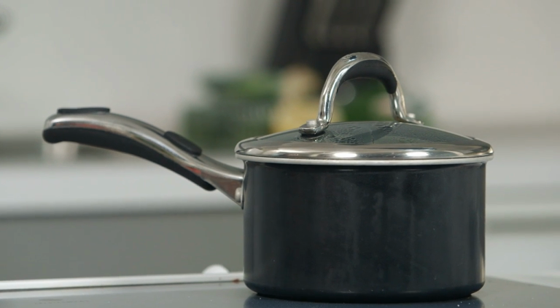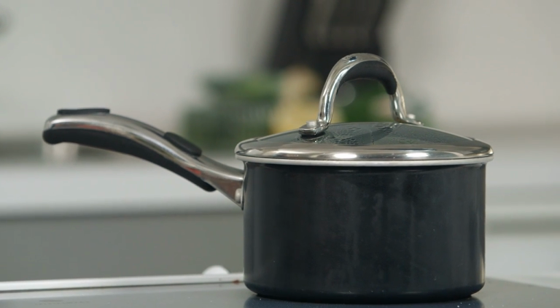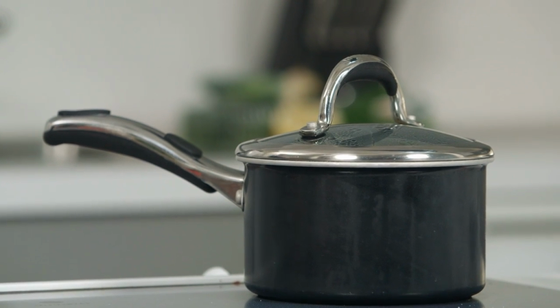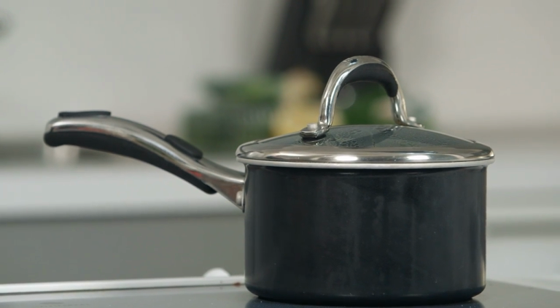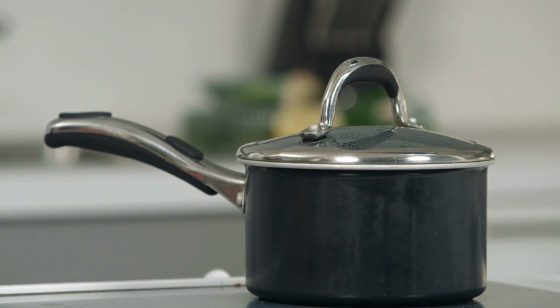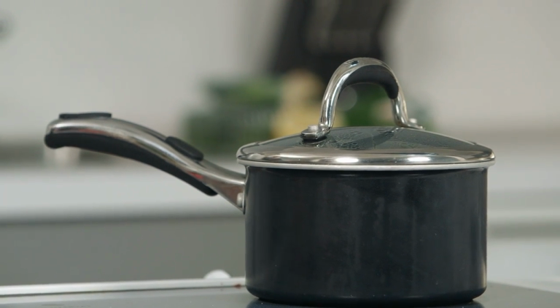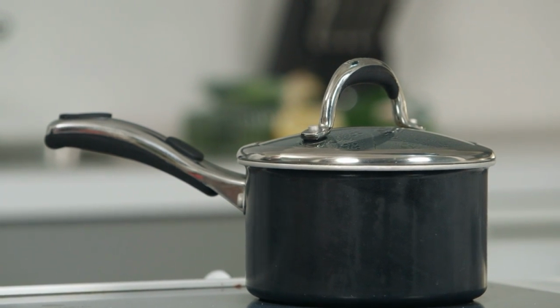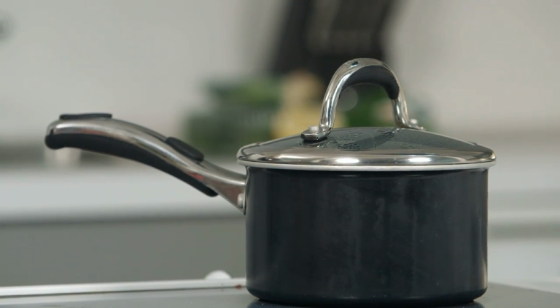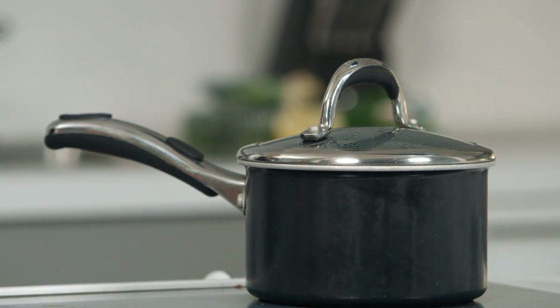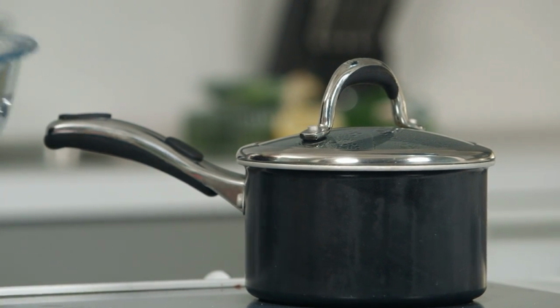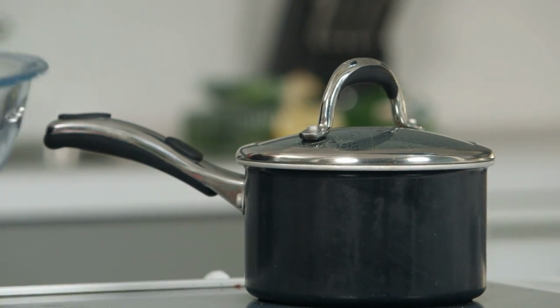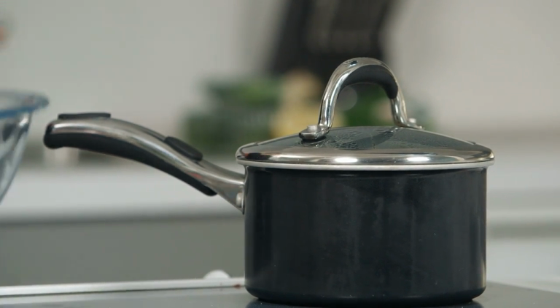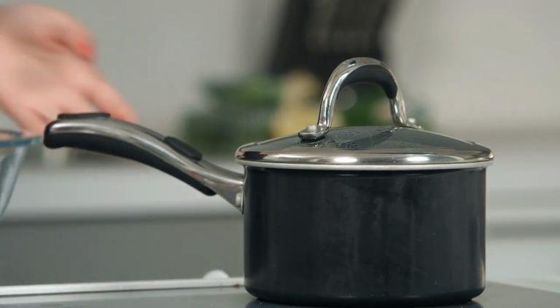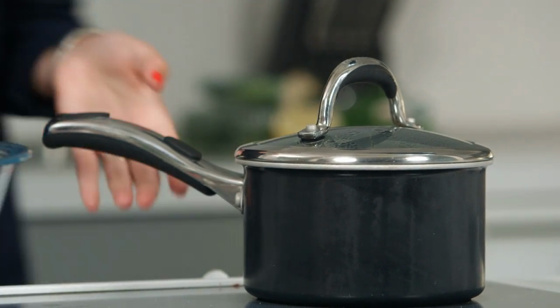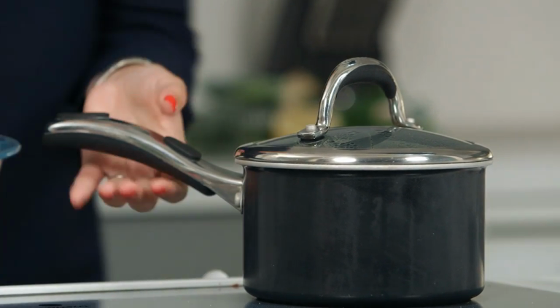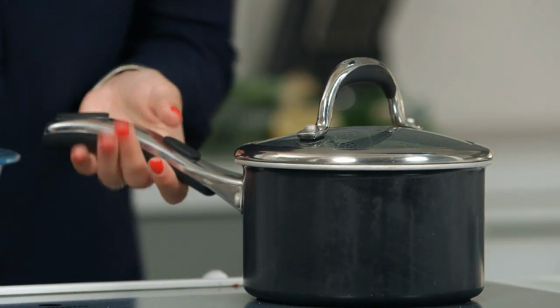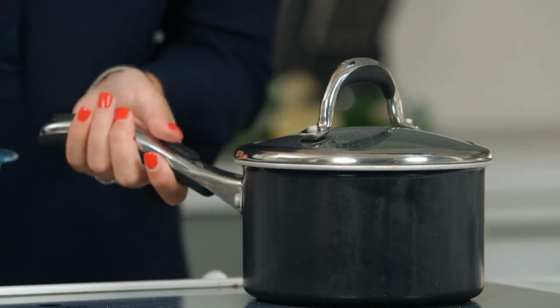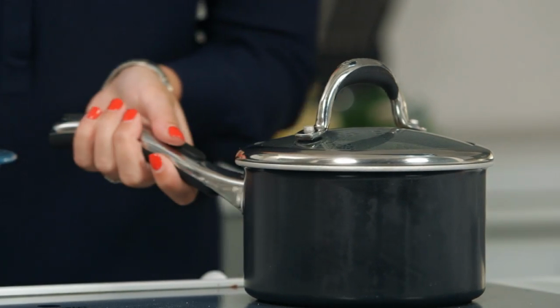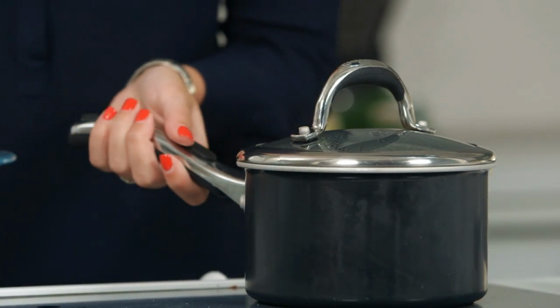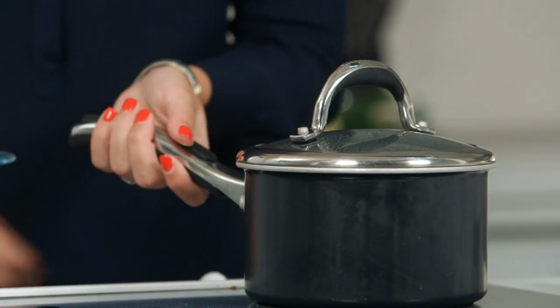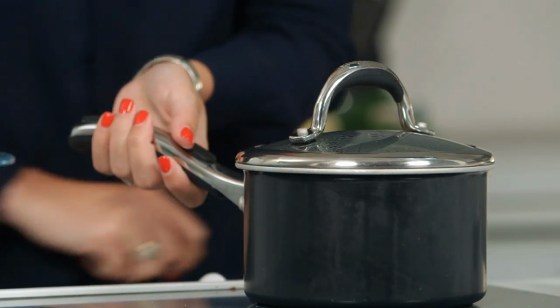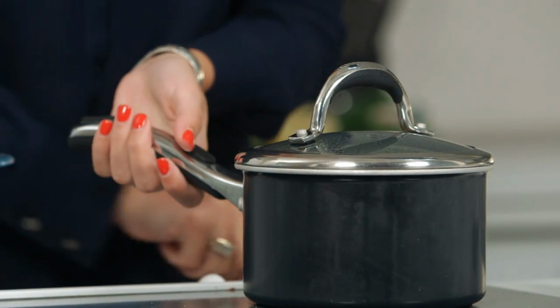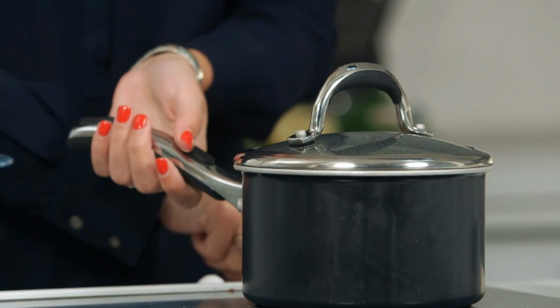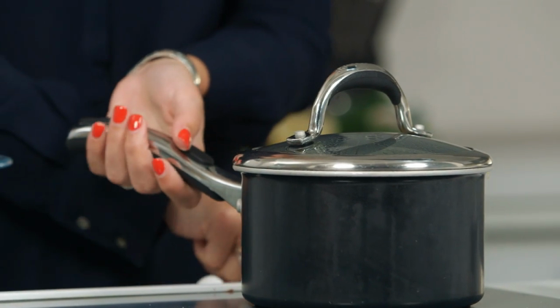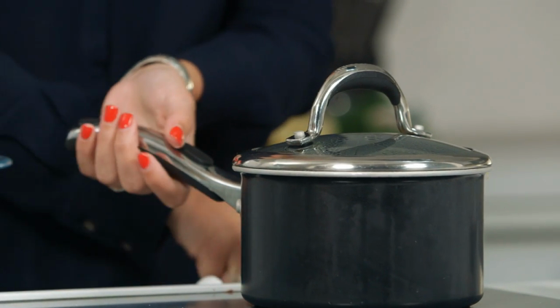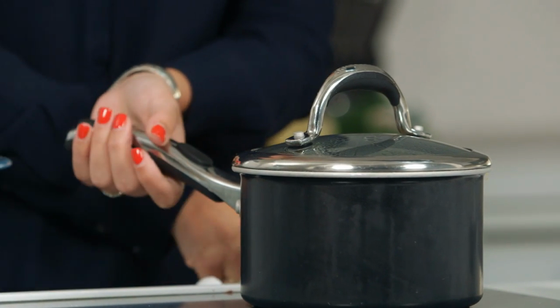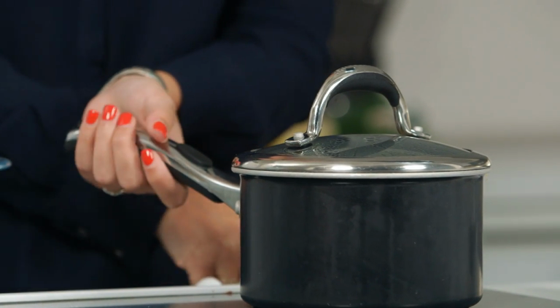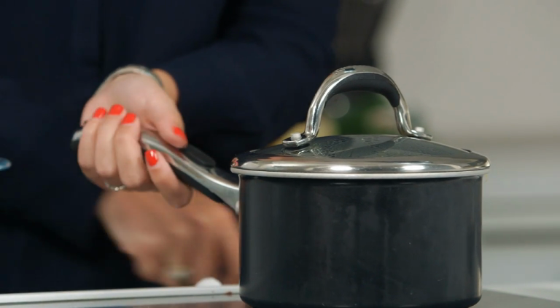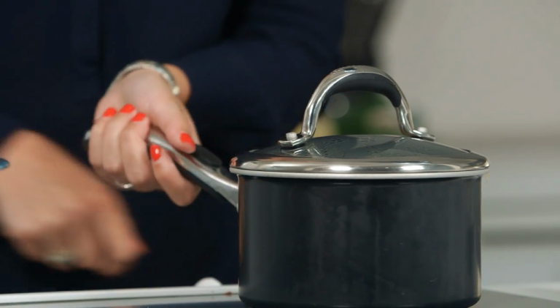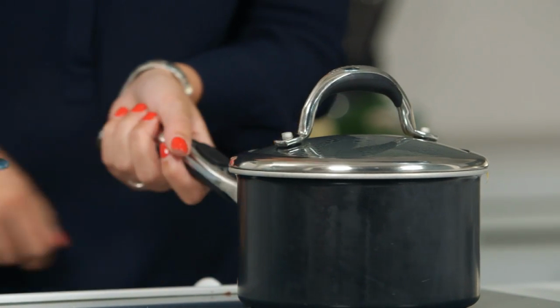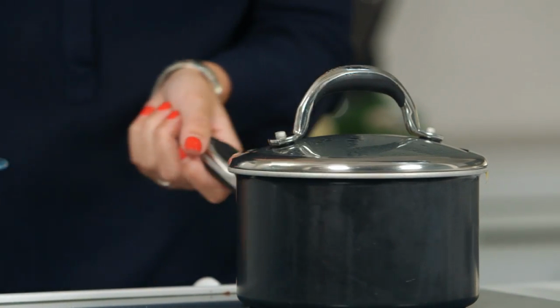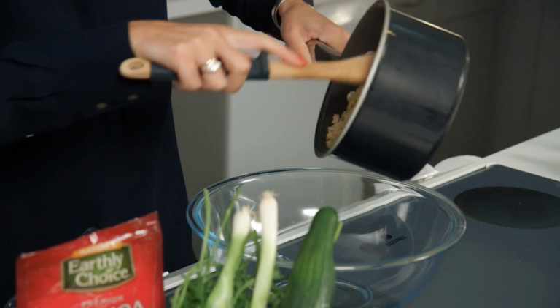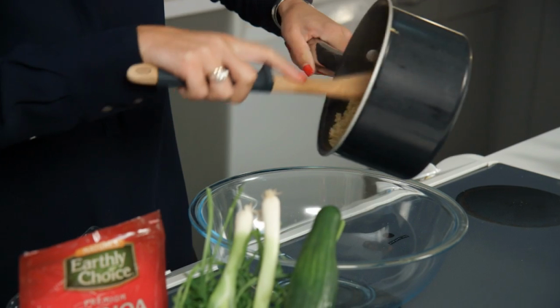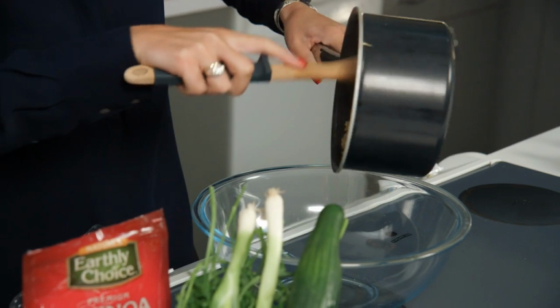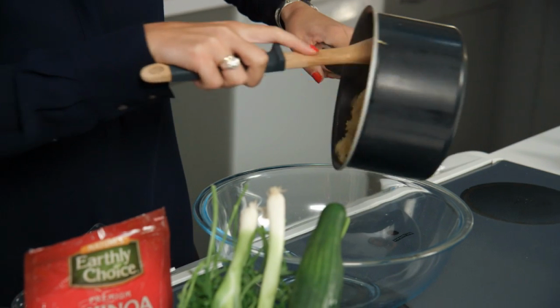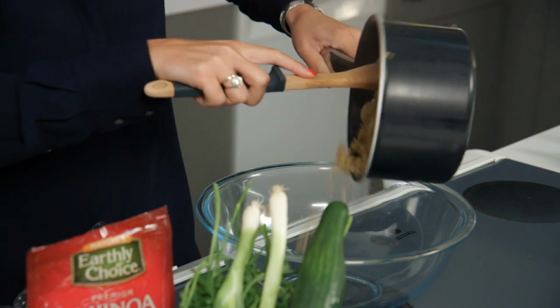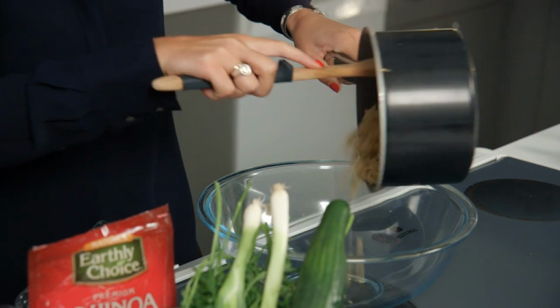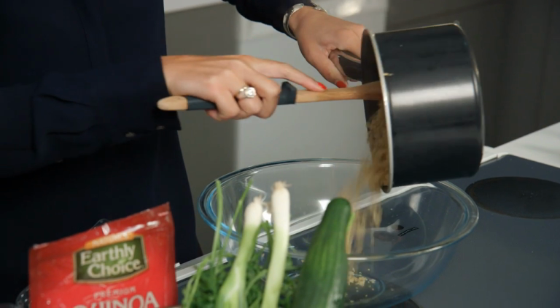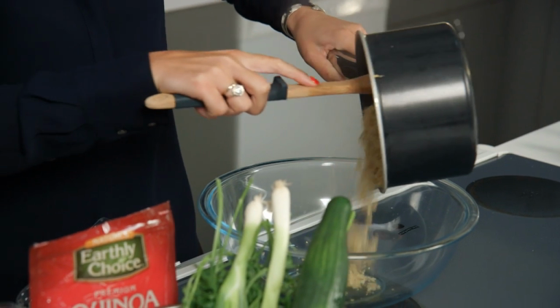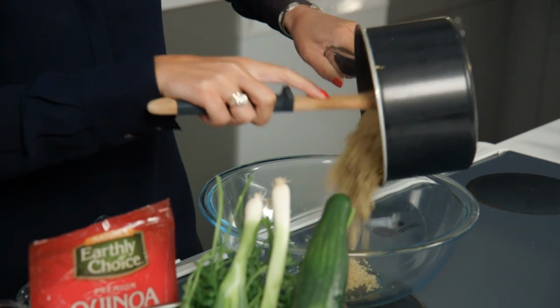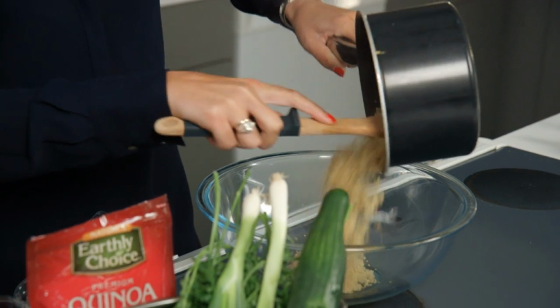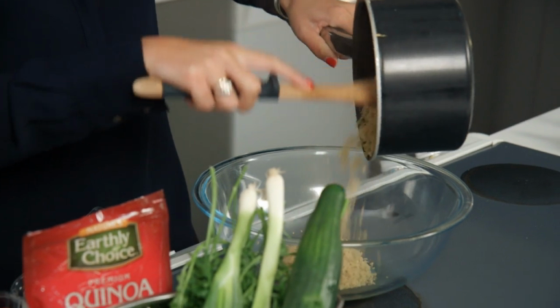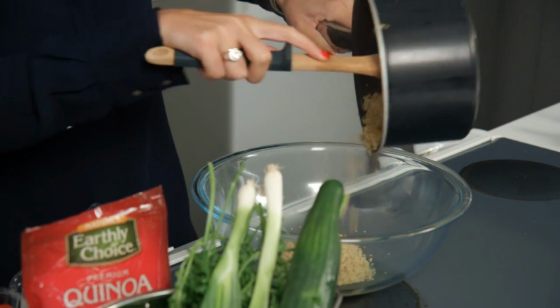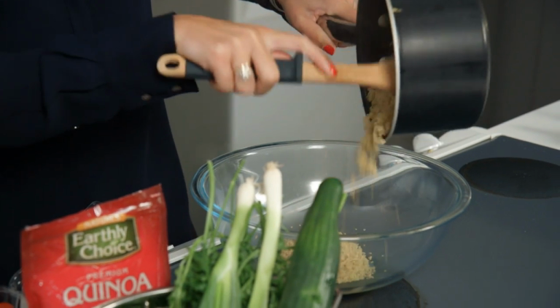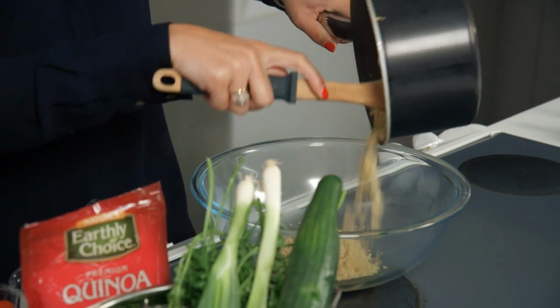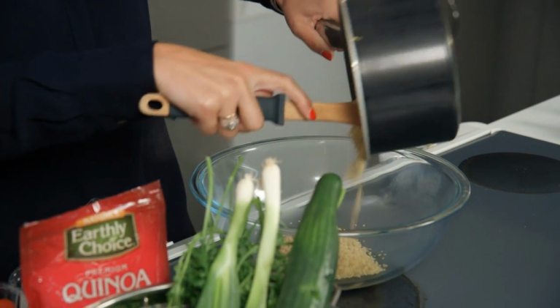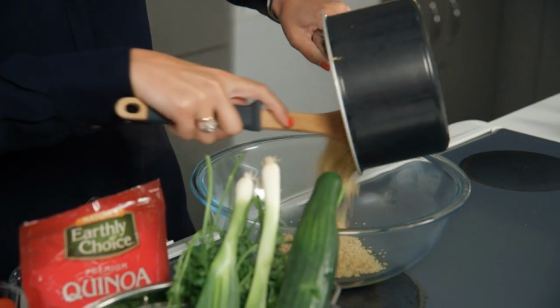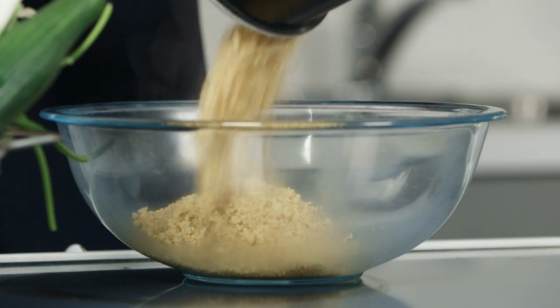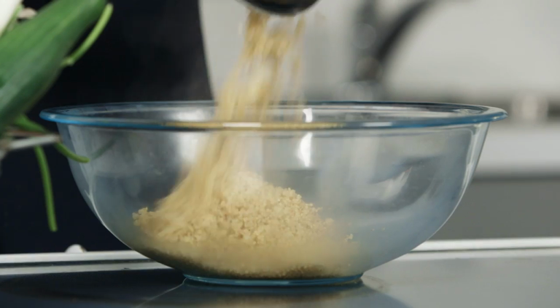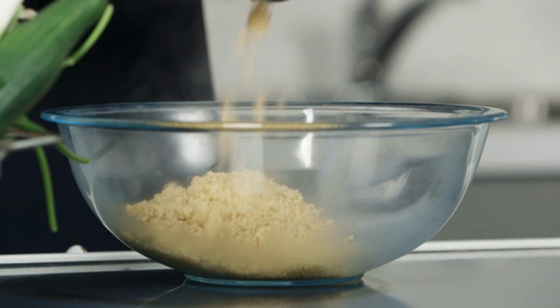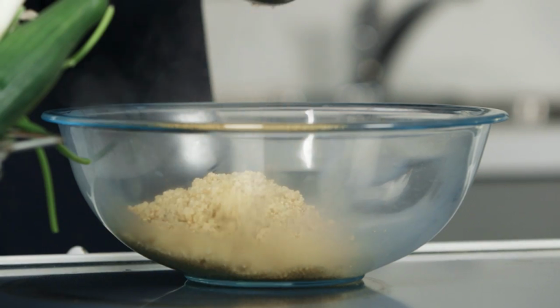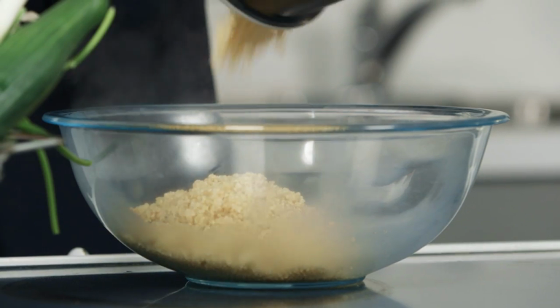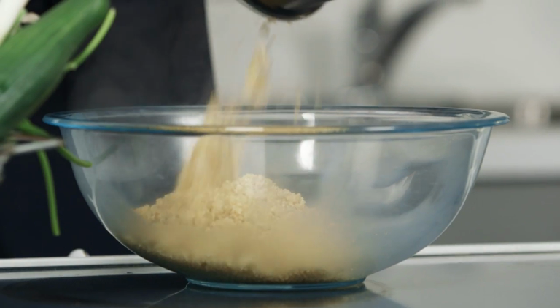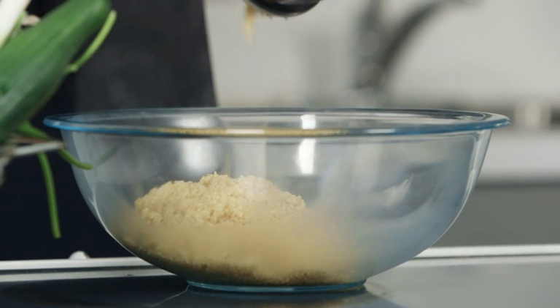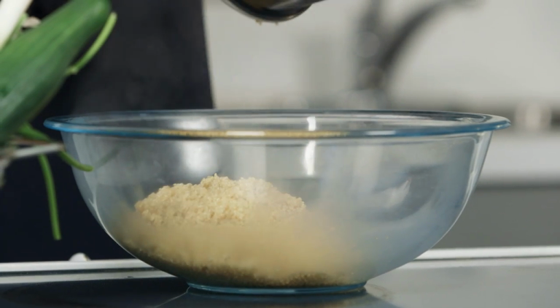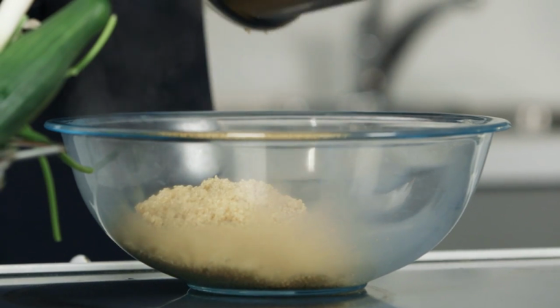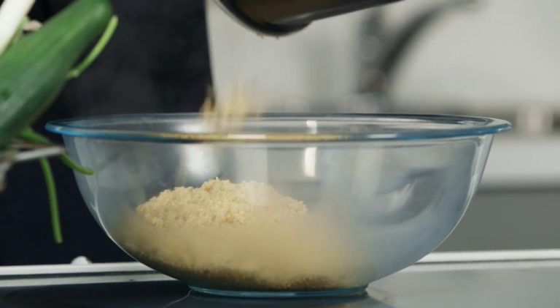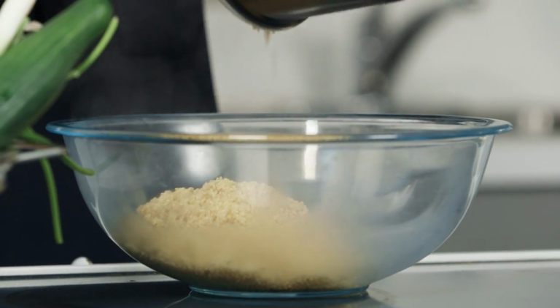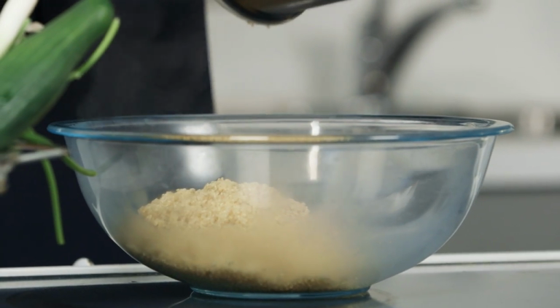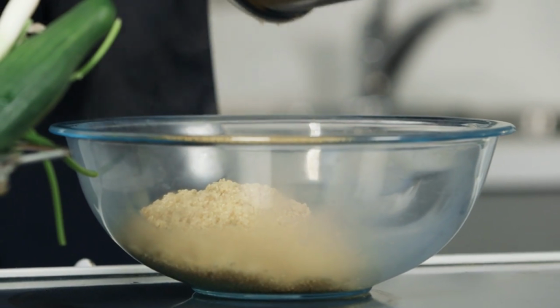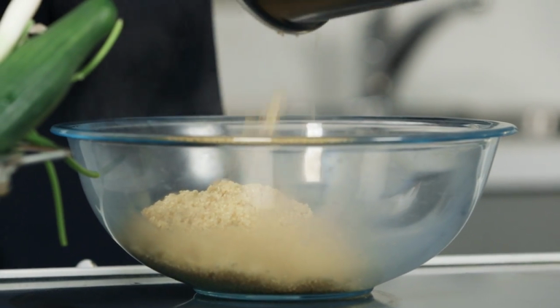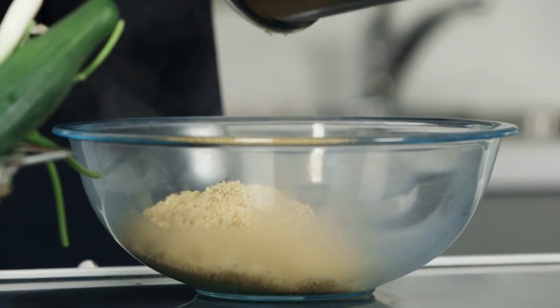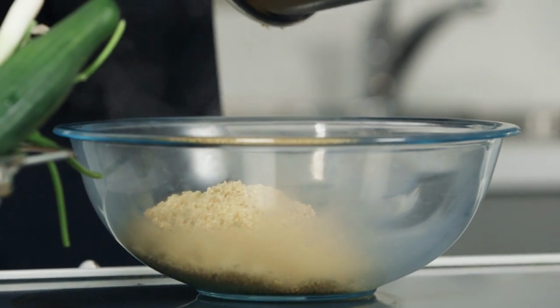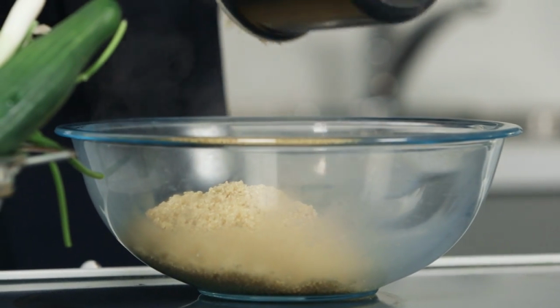The quinoa is done, so we're going to take that off the stove. We're going to transfer it to a bowl and then put it in the fridge to cool while we do the rest of our recipe.